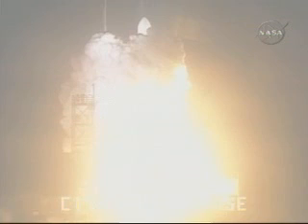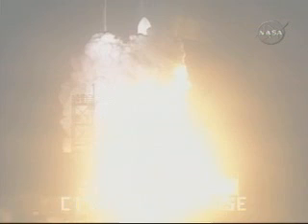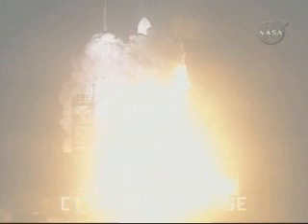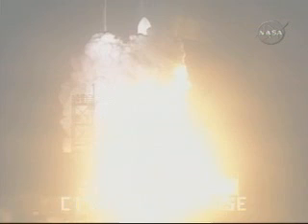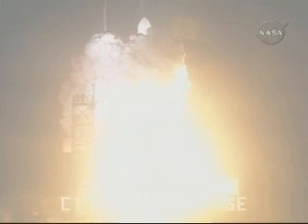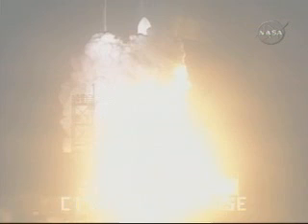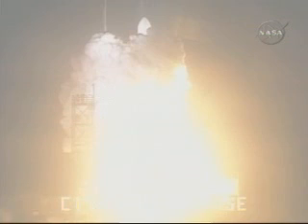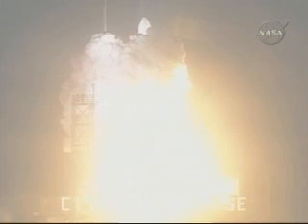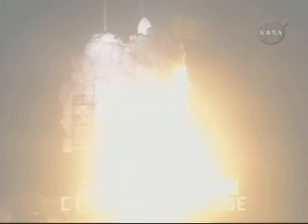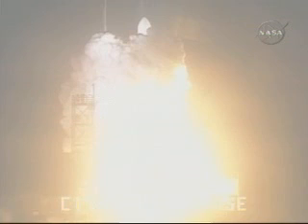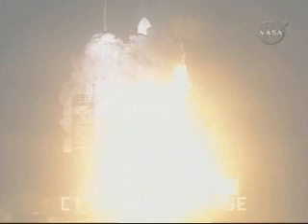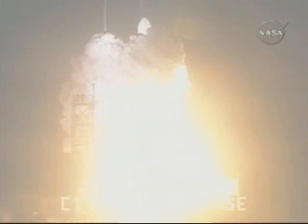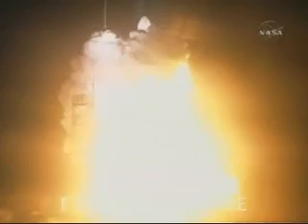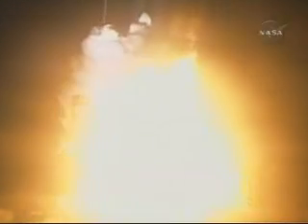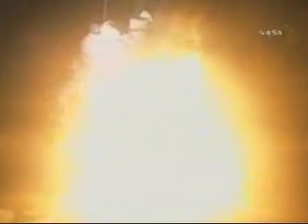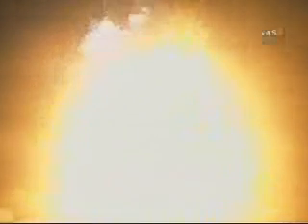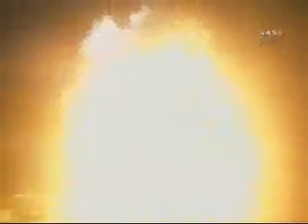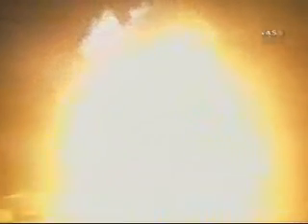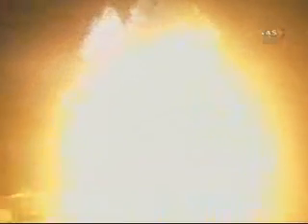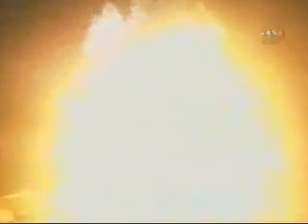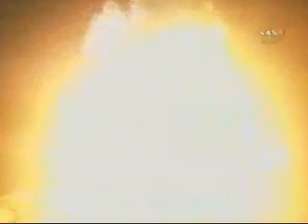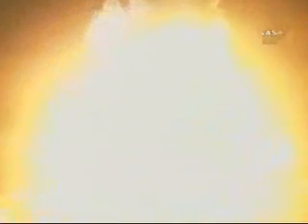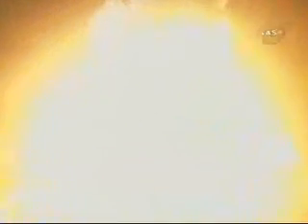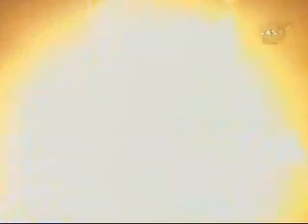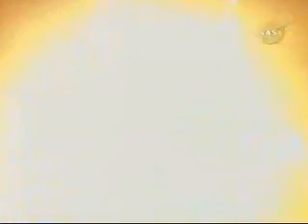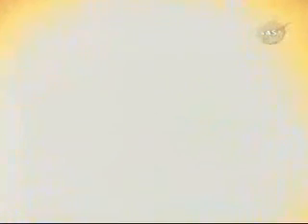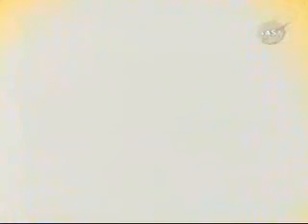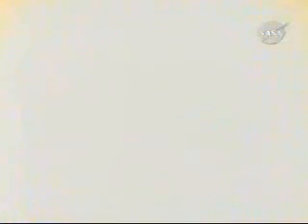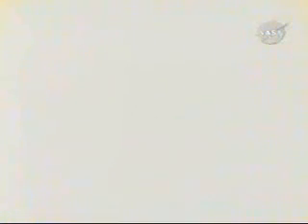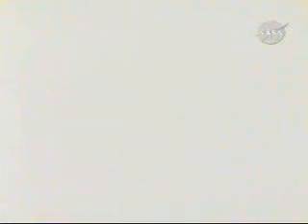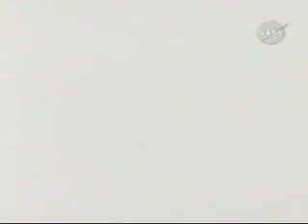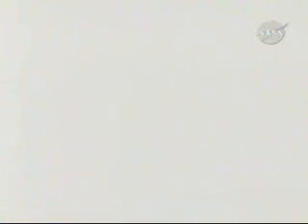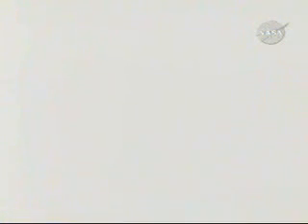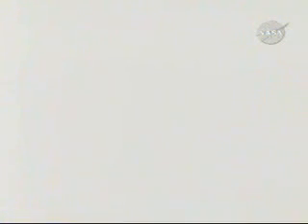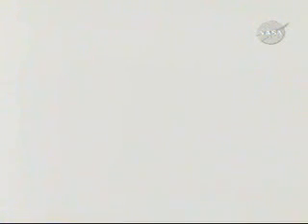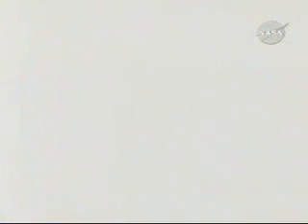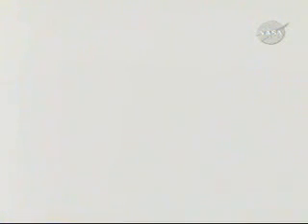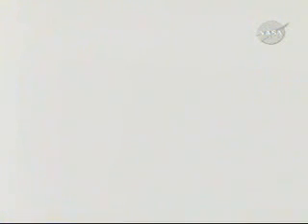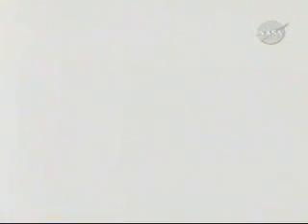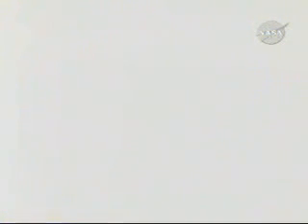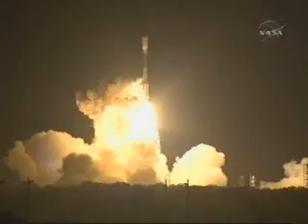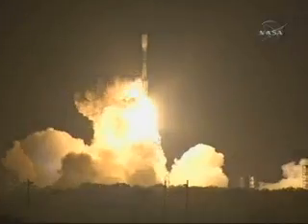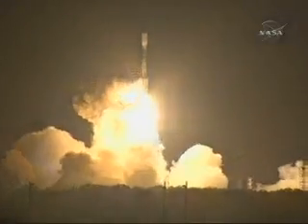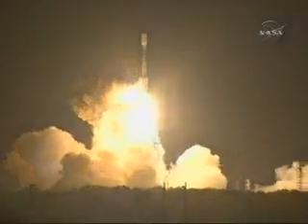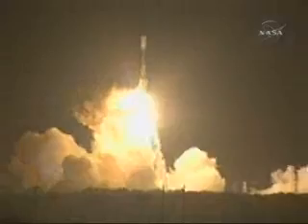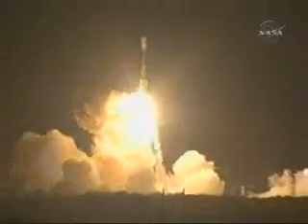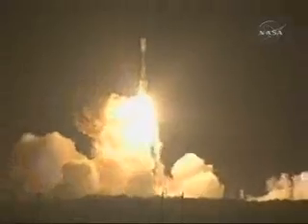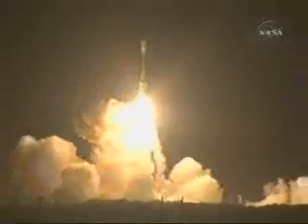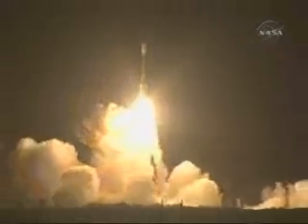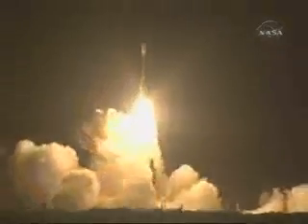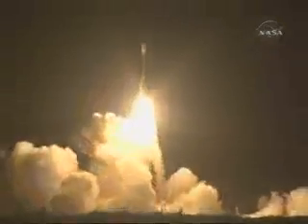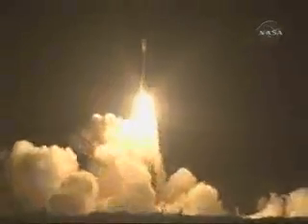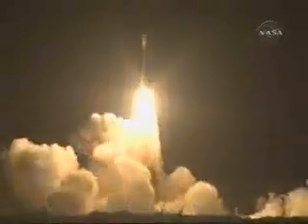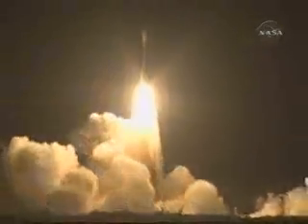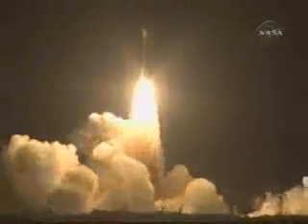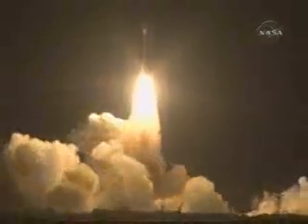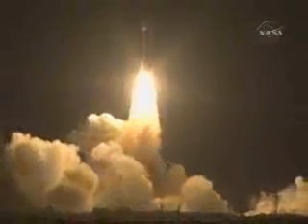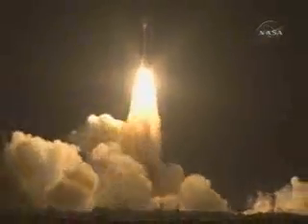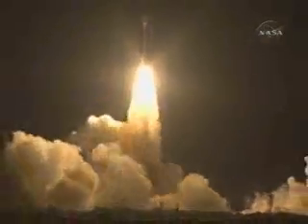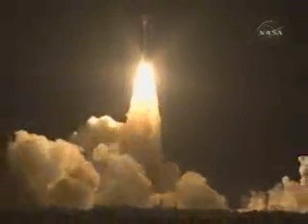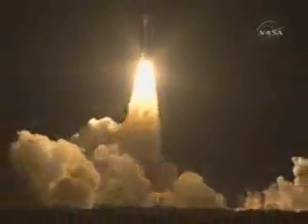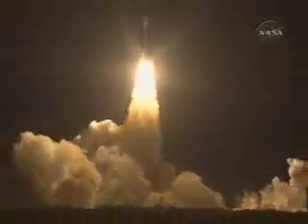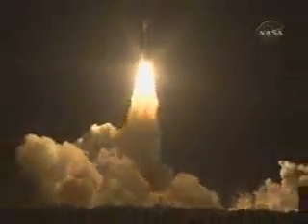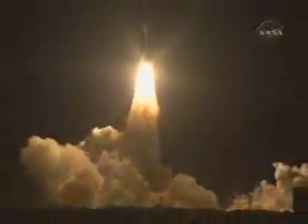Zero and liftoff of the Delta-2 rocket with Kepler, on a search for planets in some way like our own.